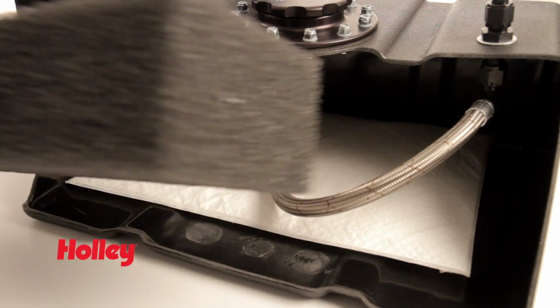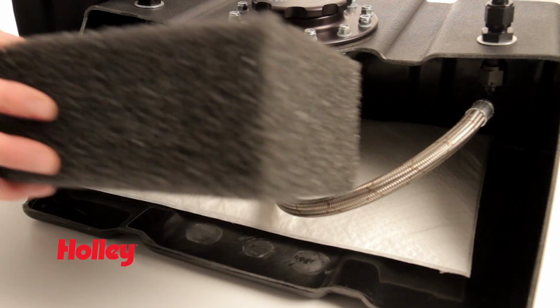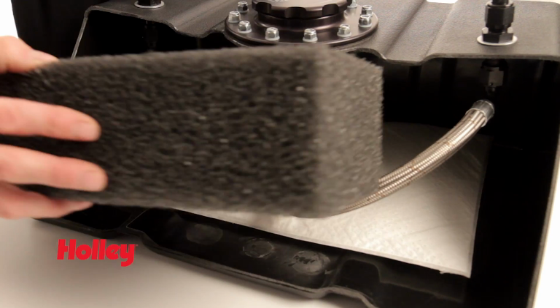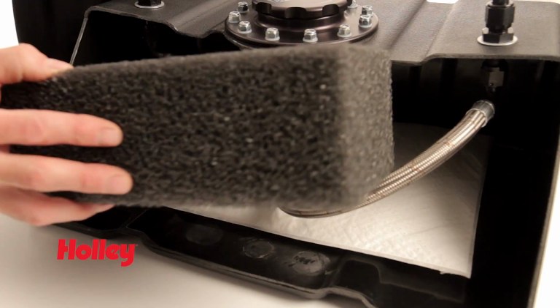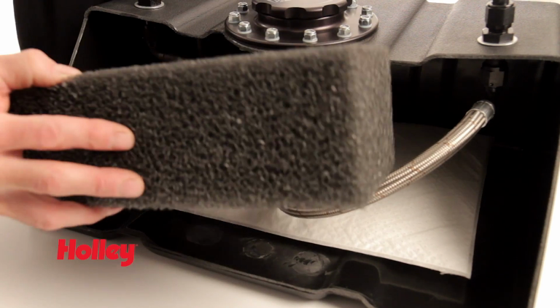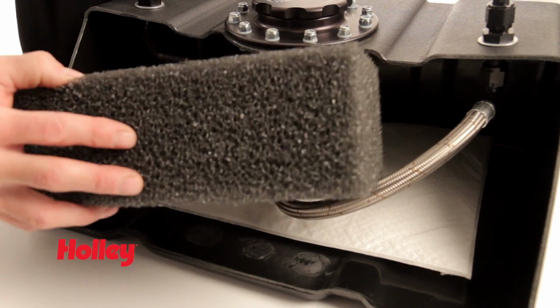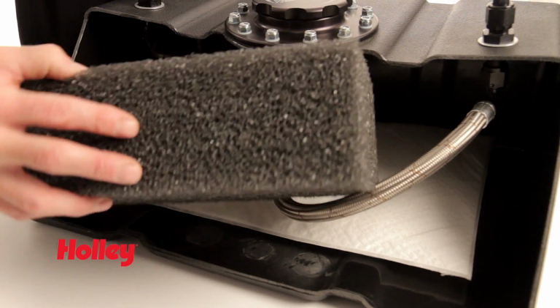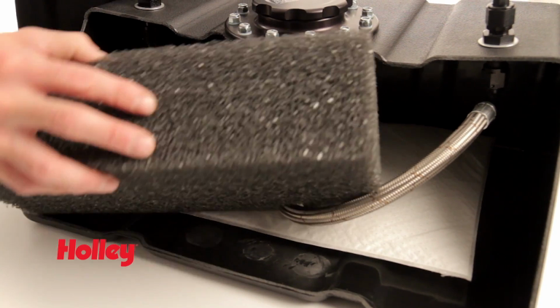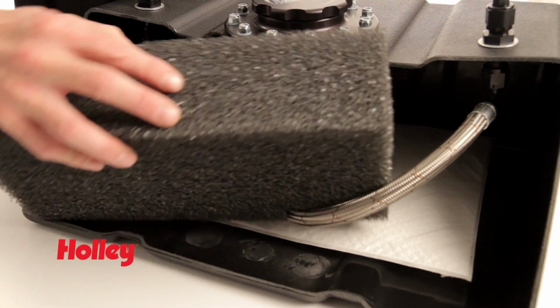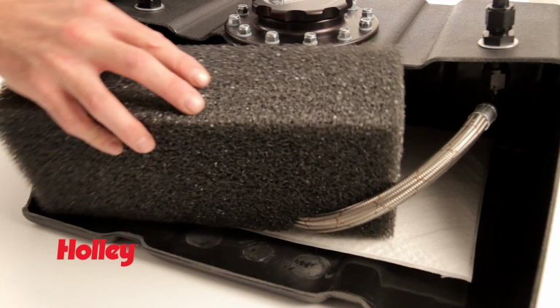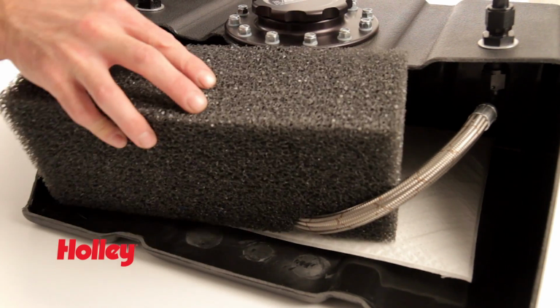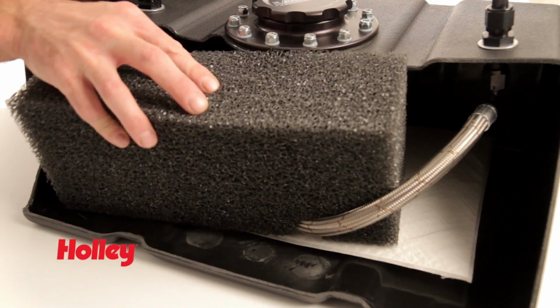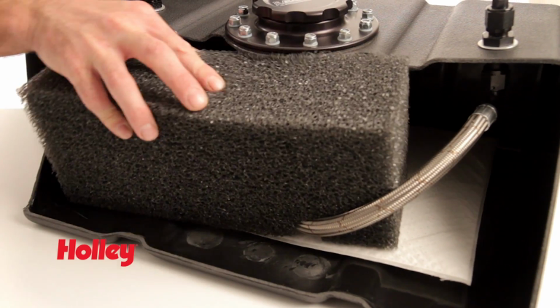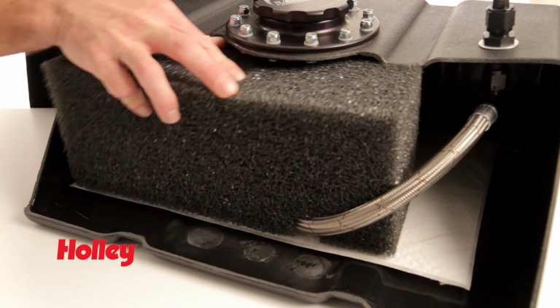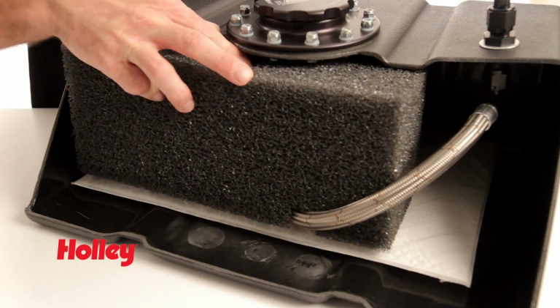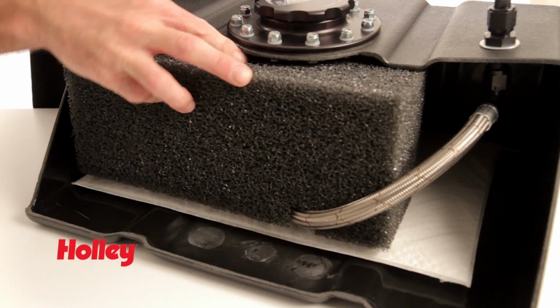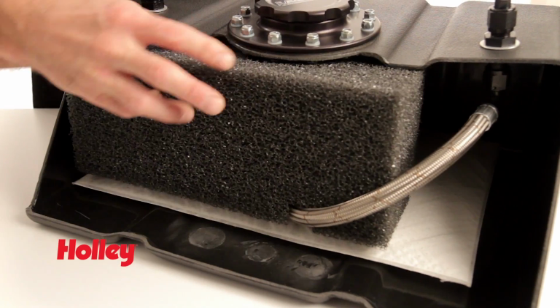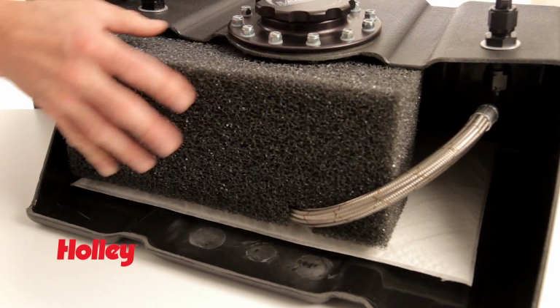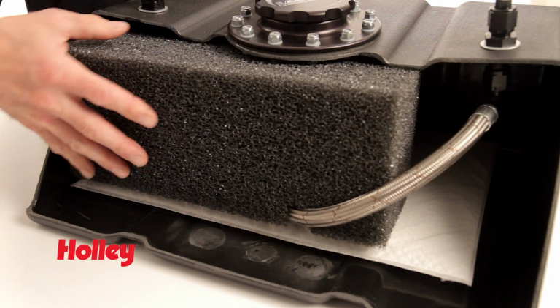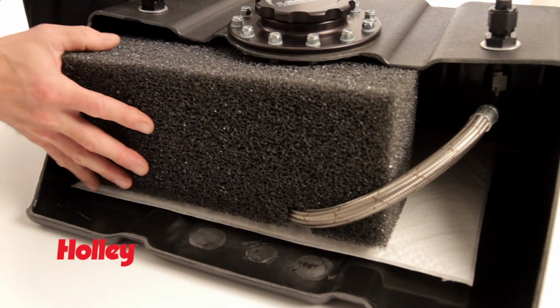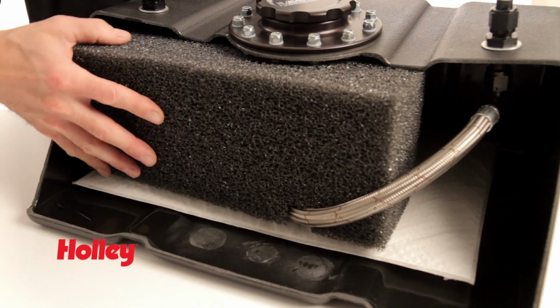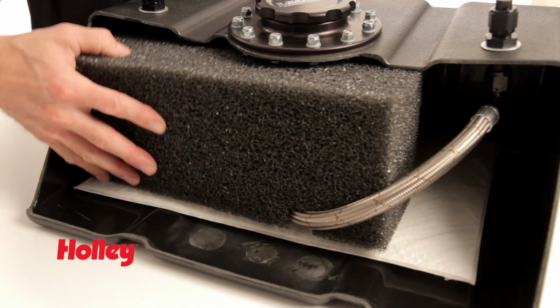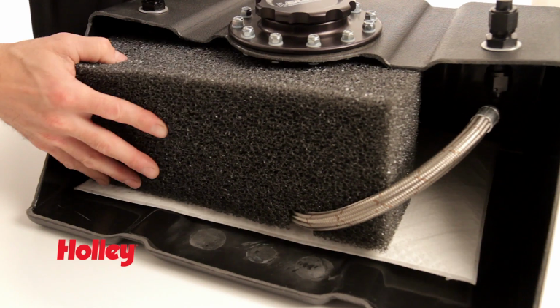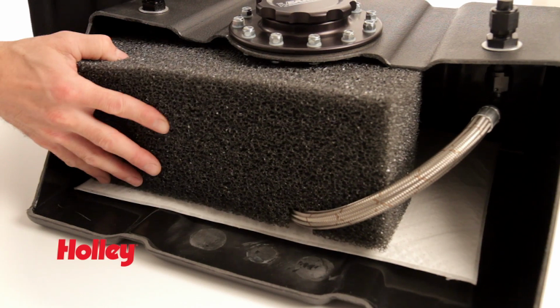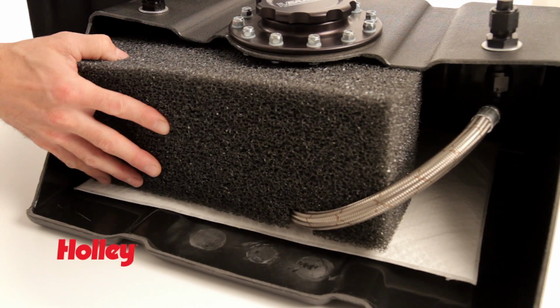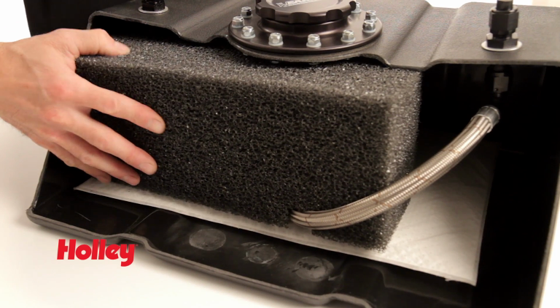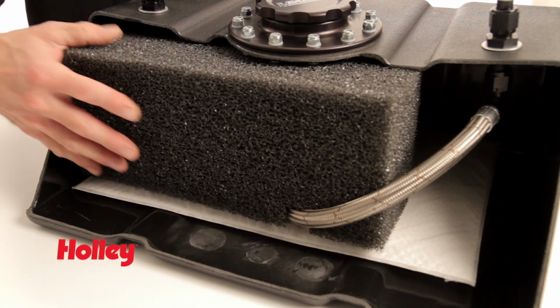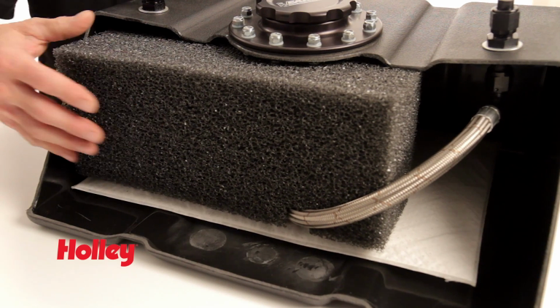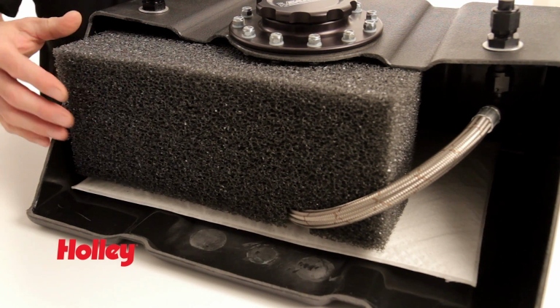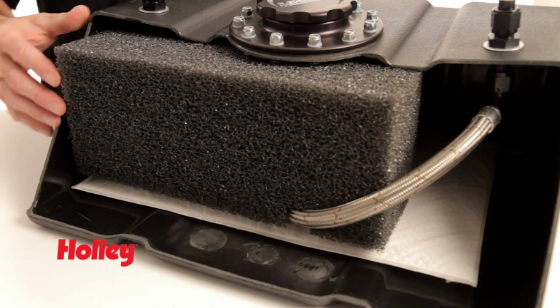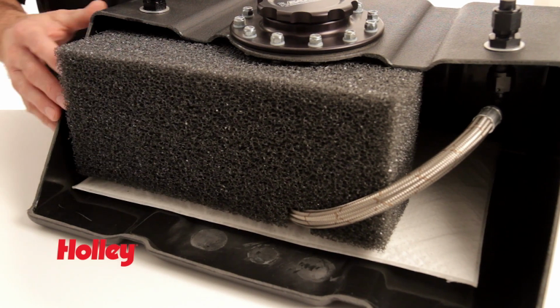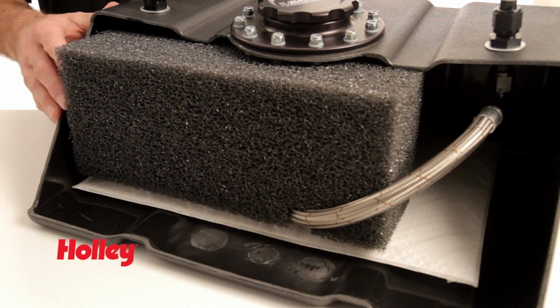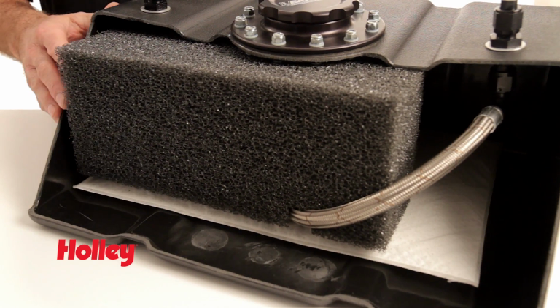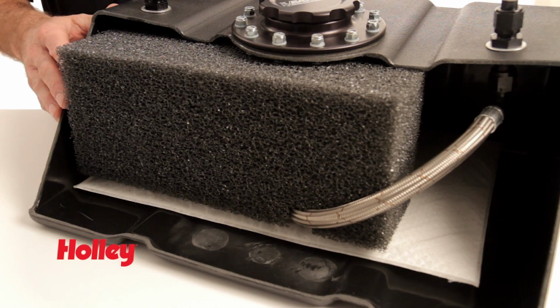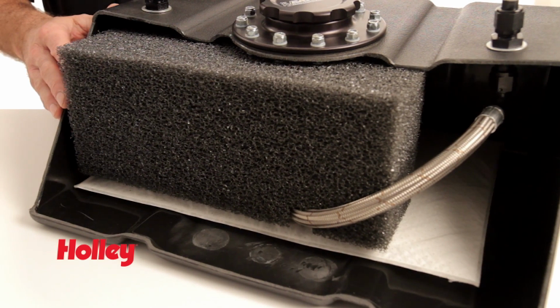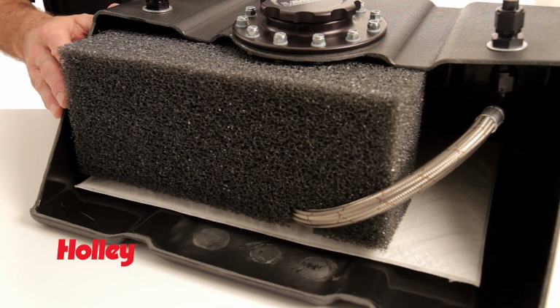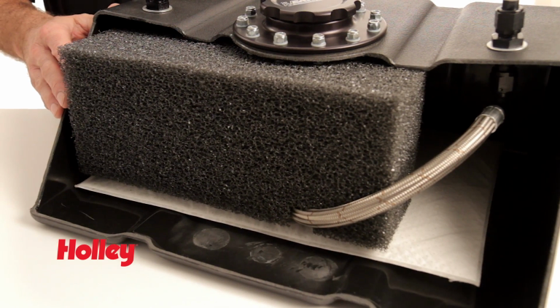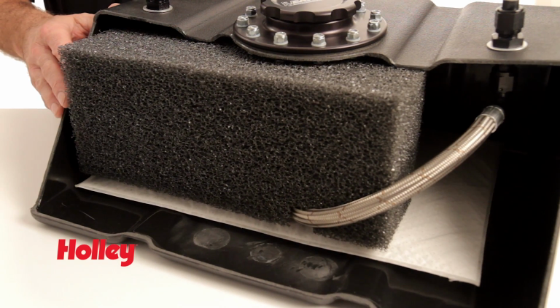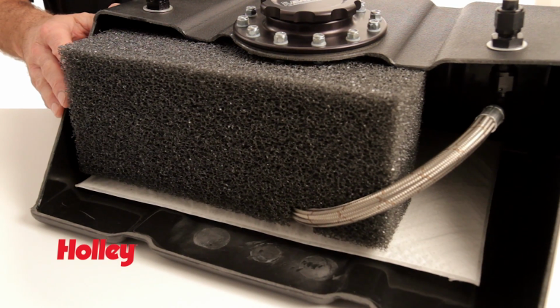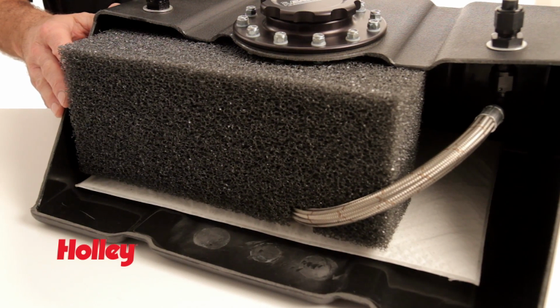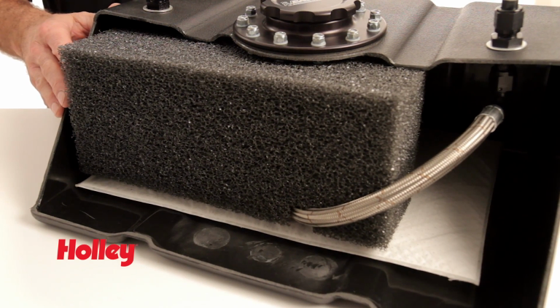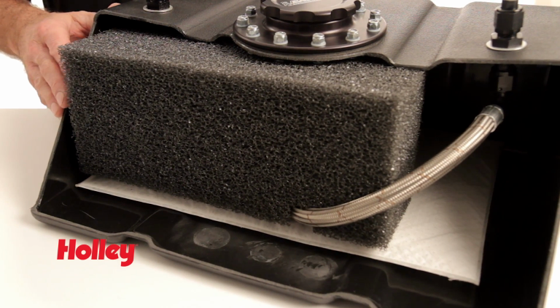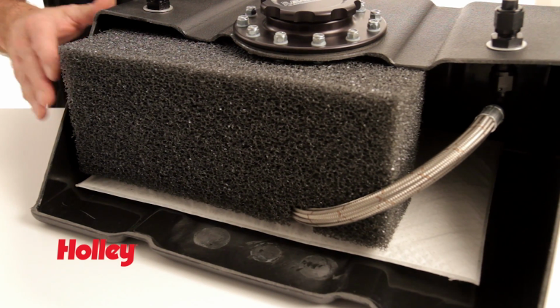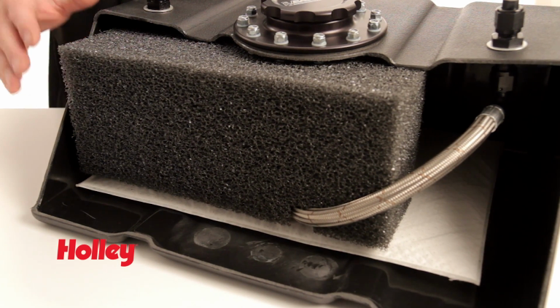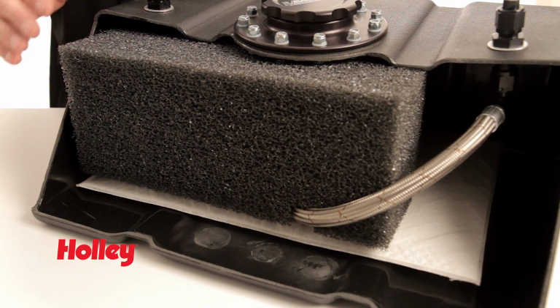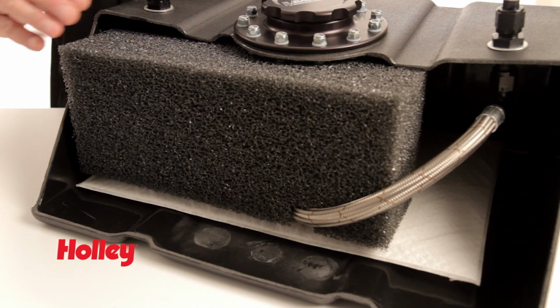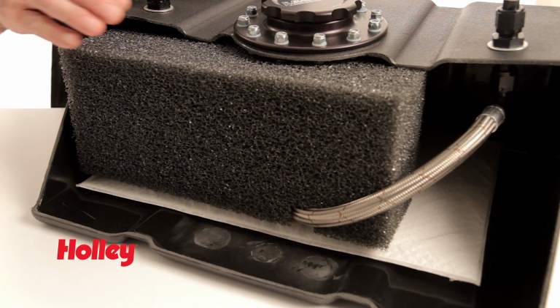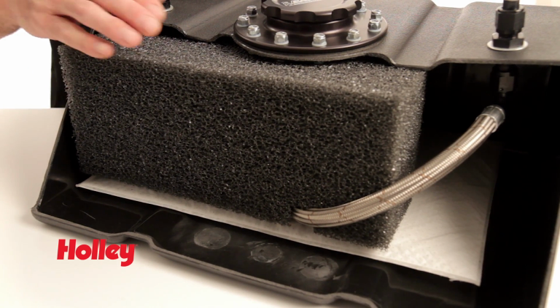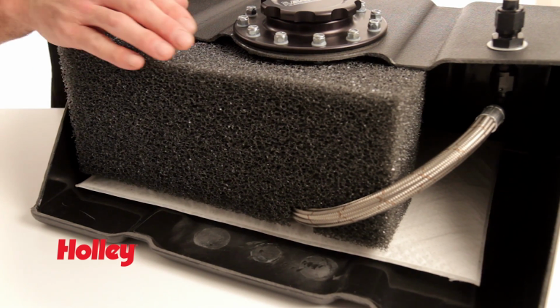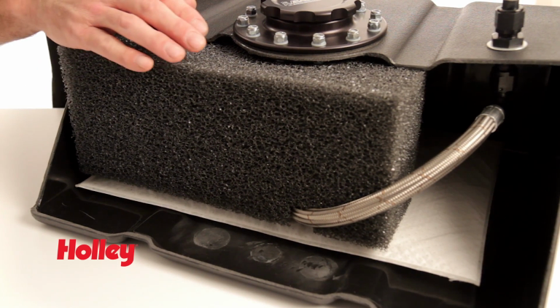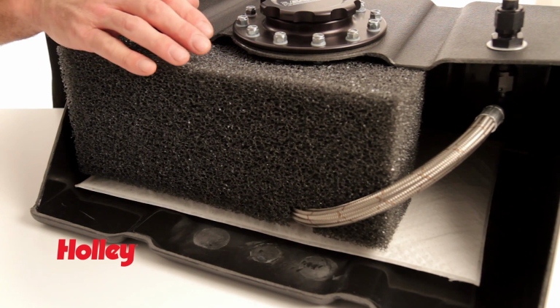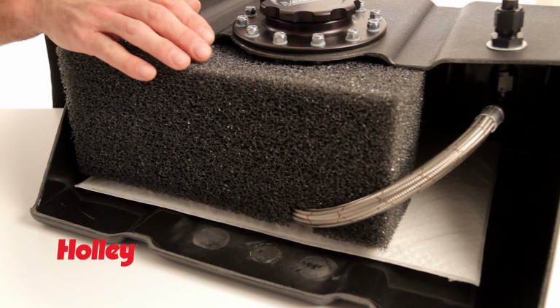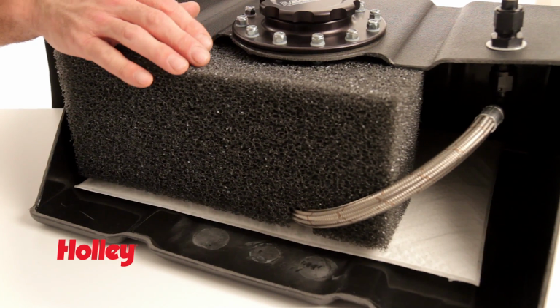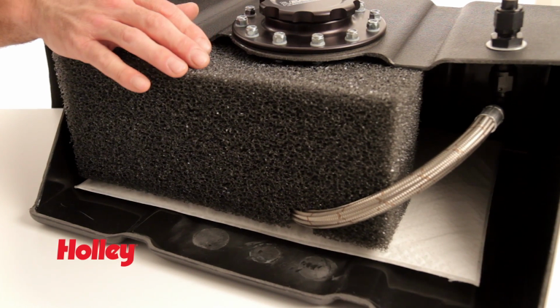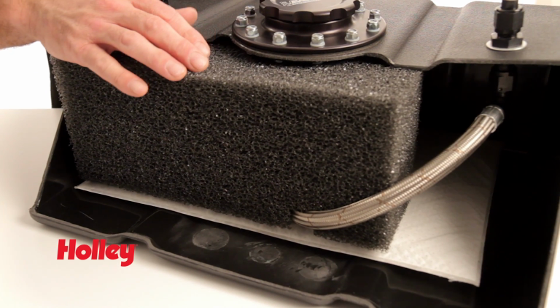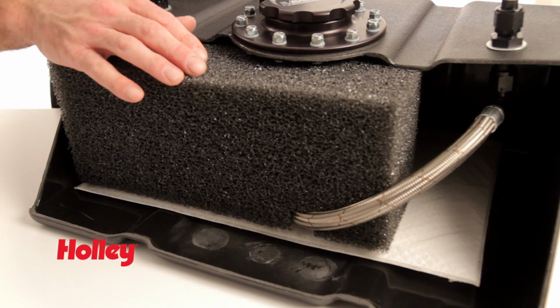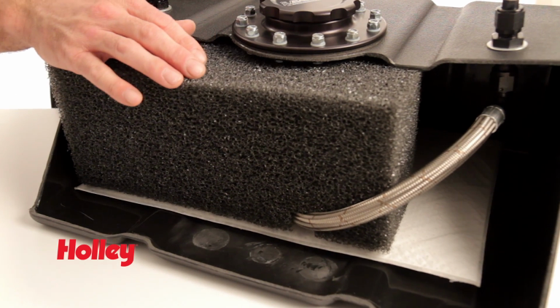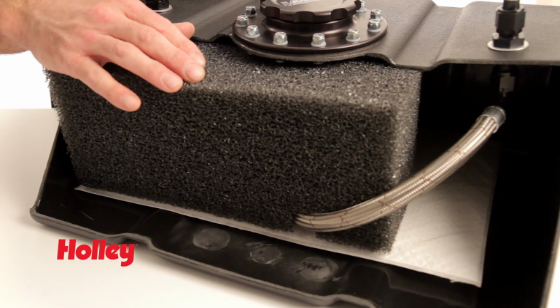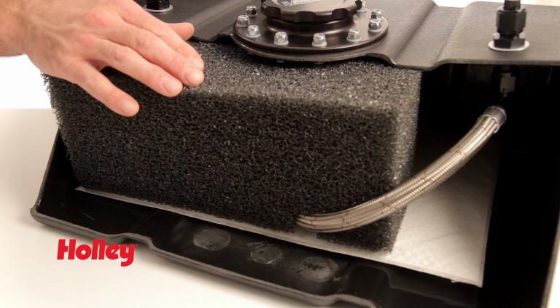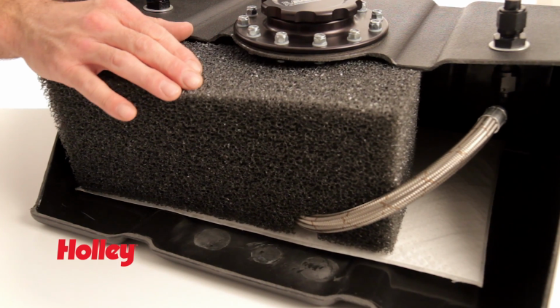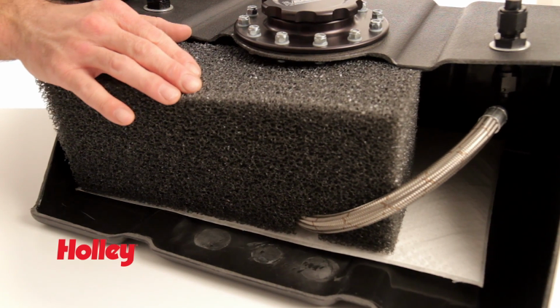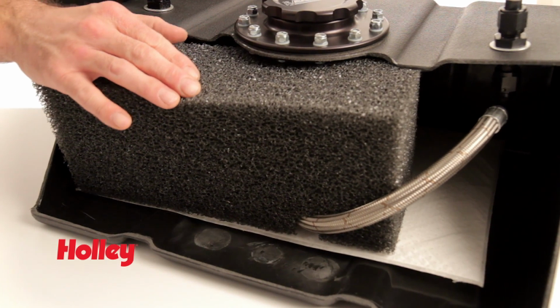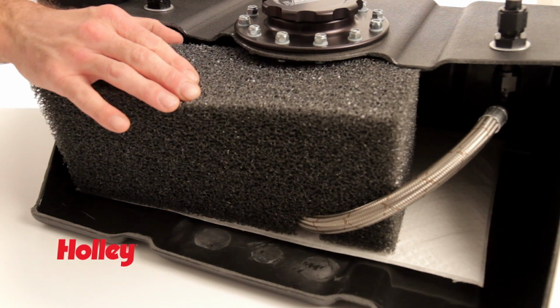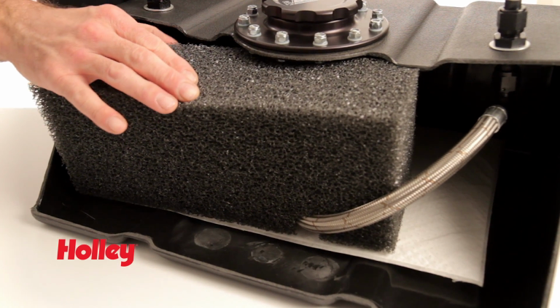If your fuel cell is equipped with foam, it should be installed on top of the mat. This helps hold the mat in place as well as minimize air pockets.